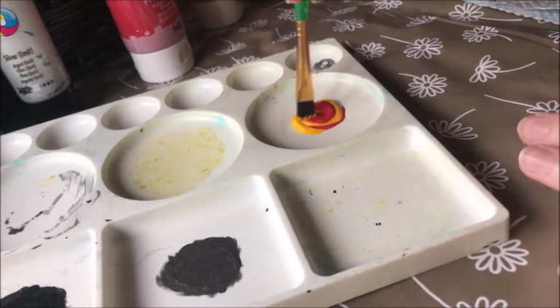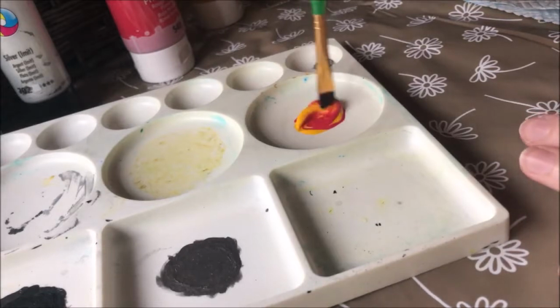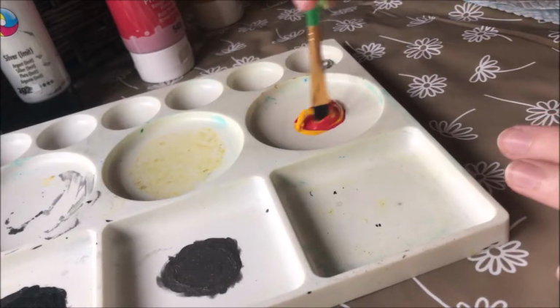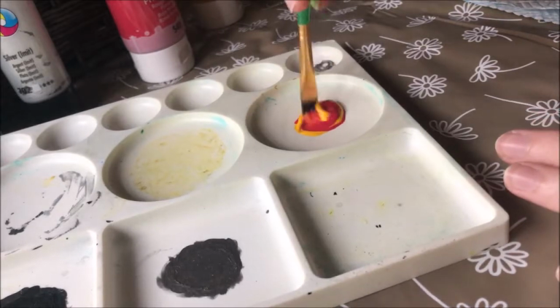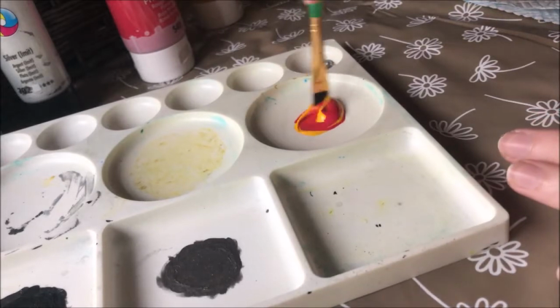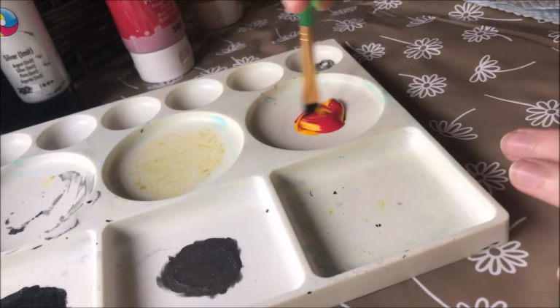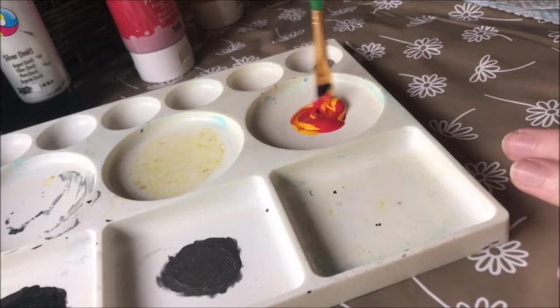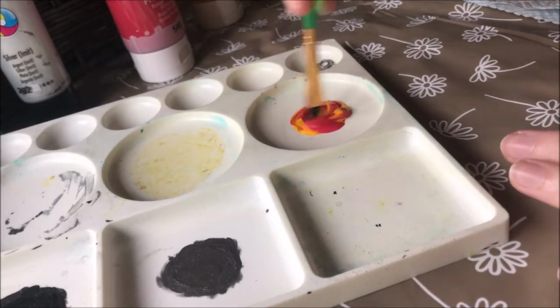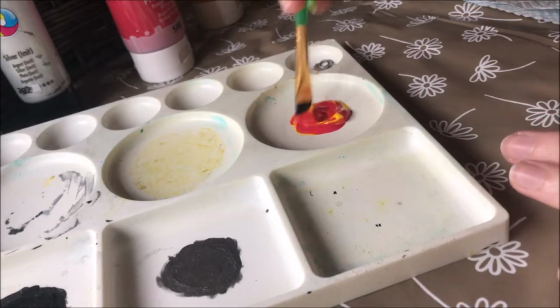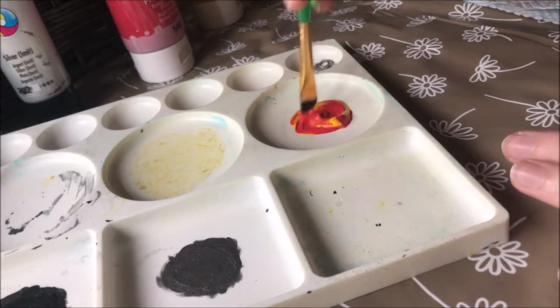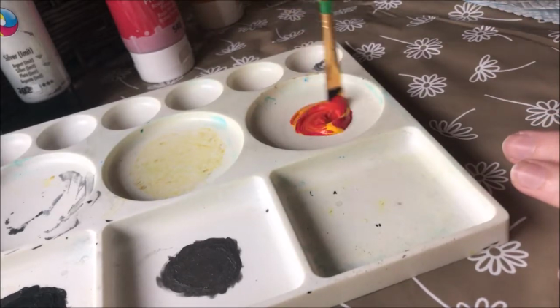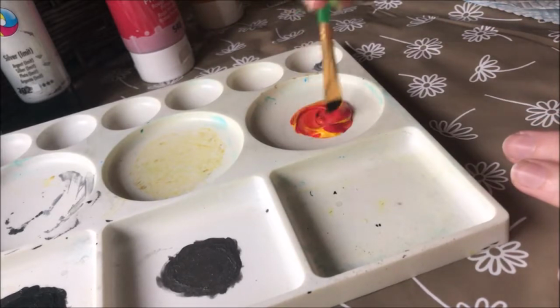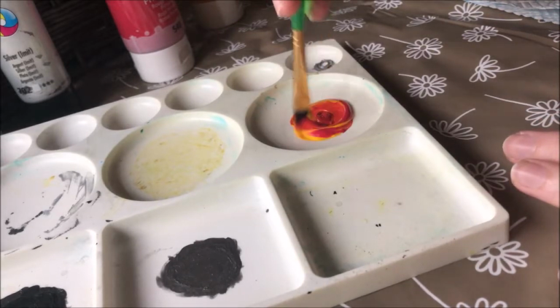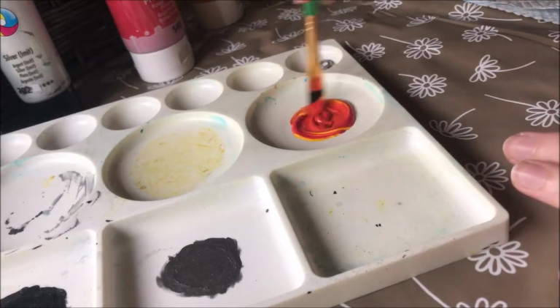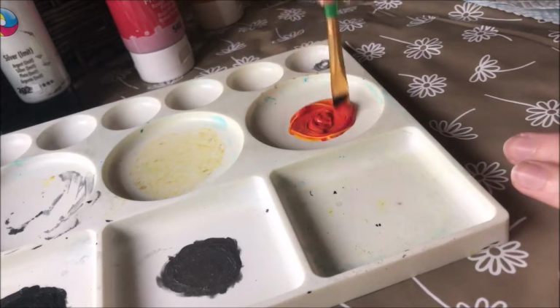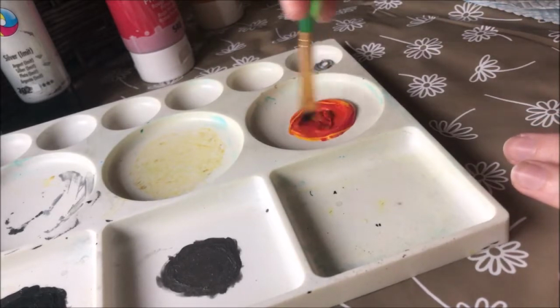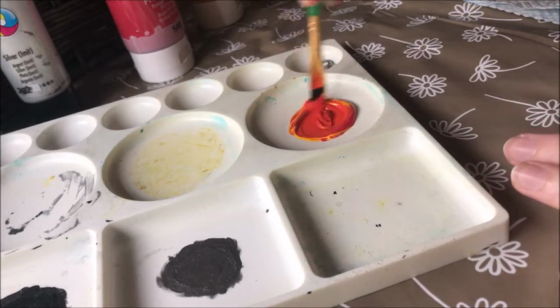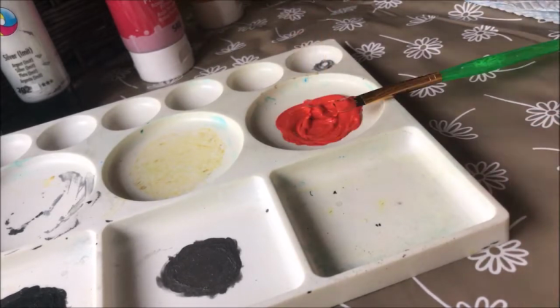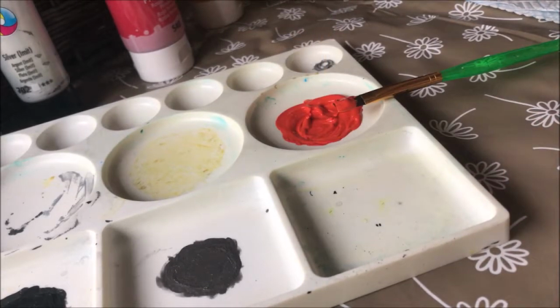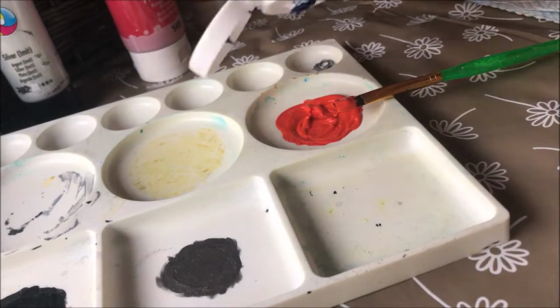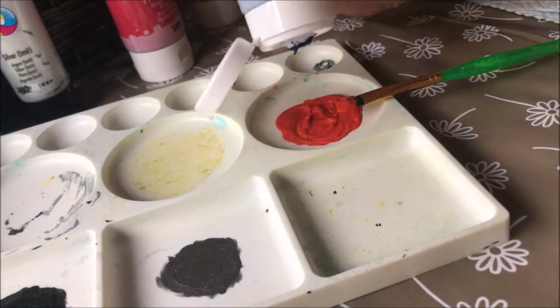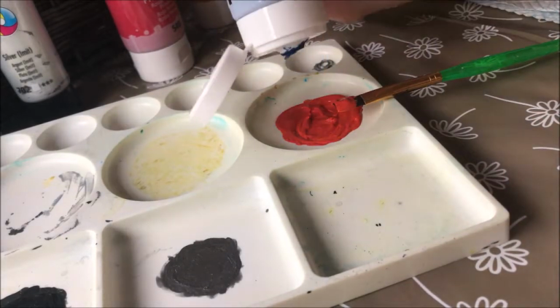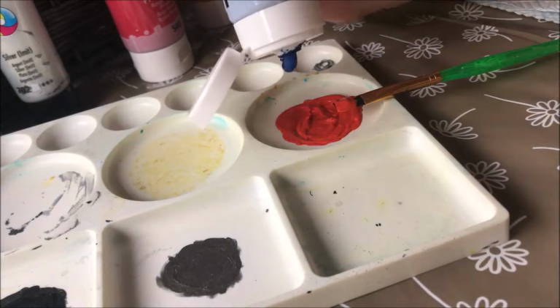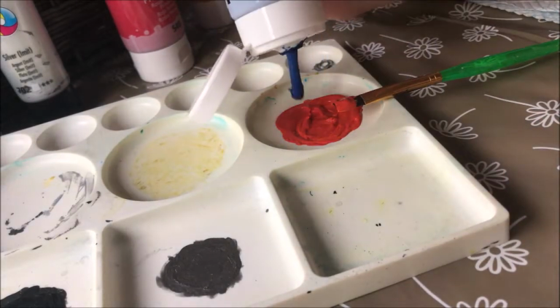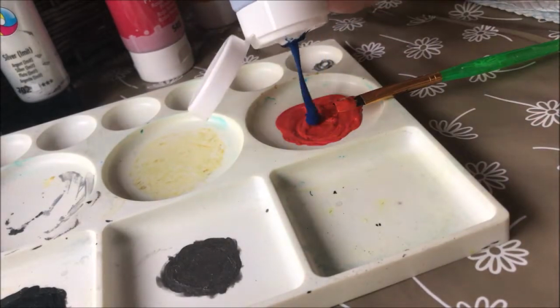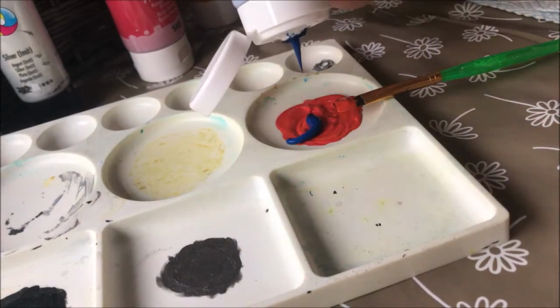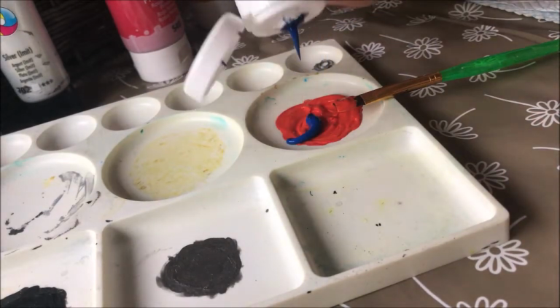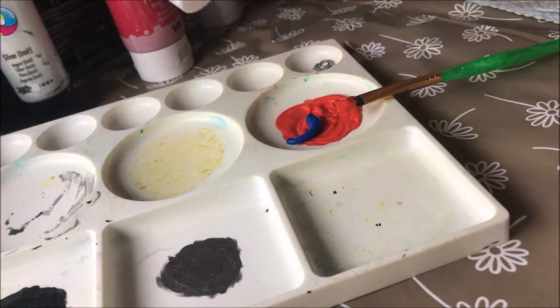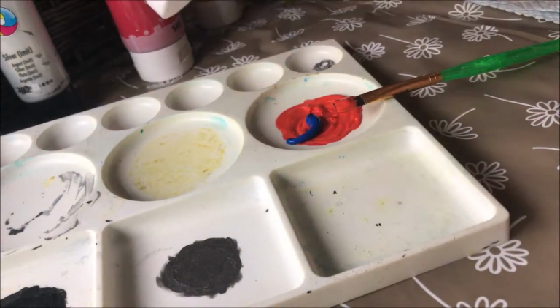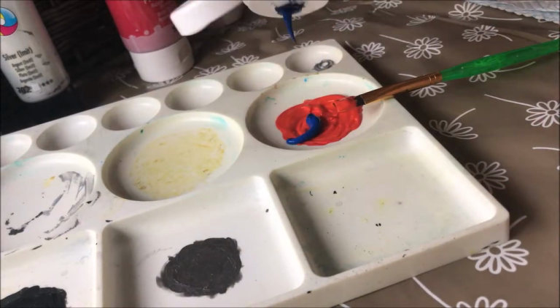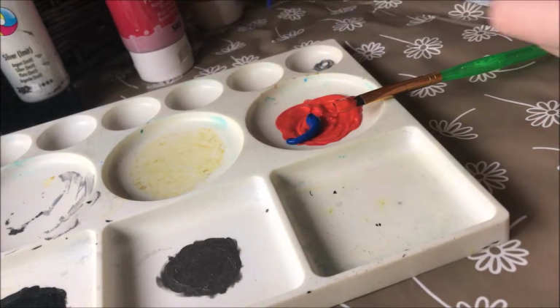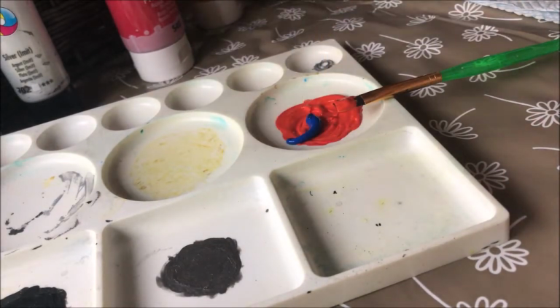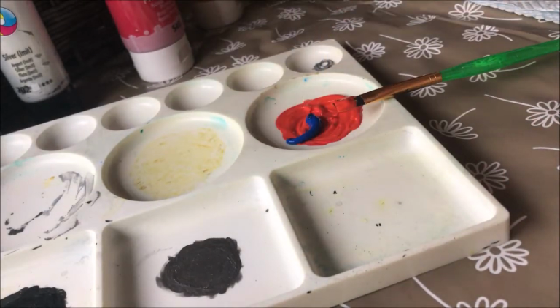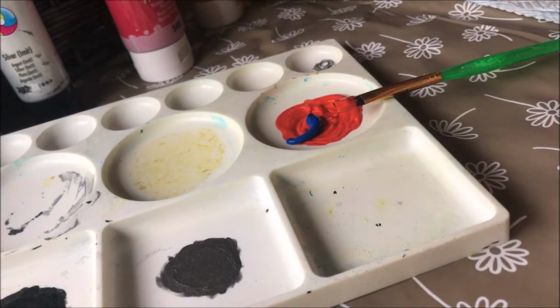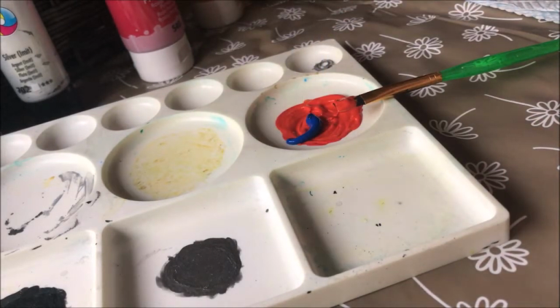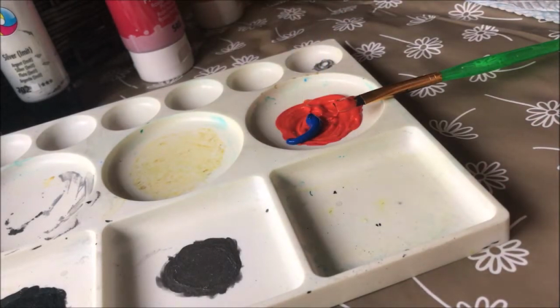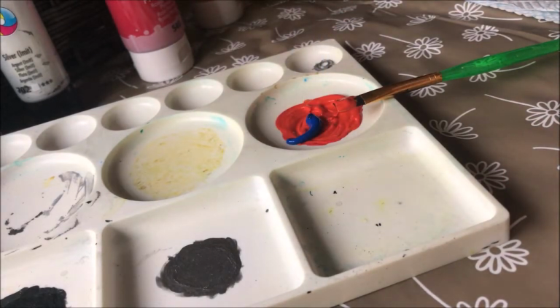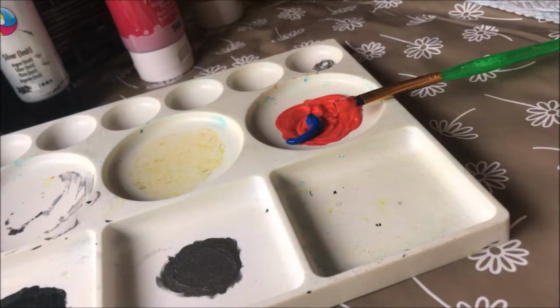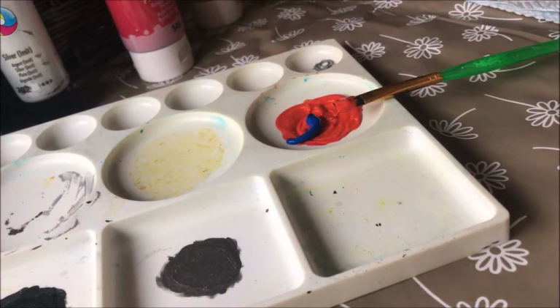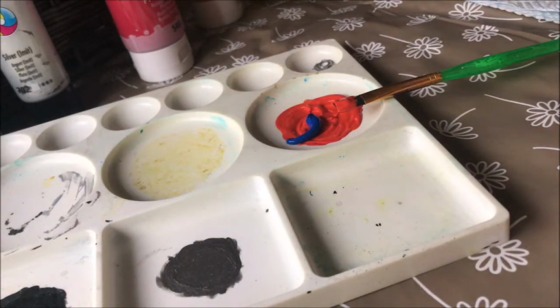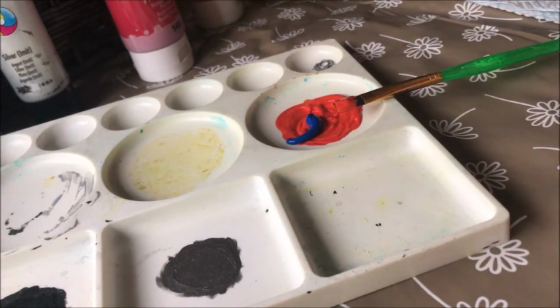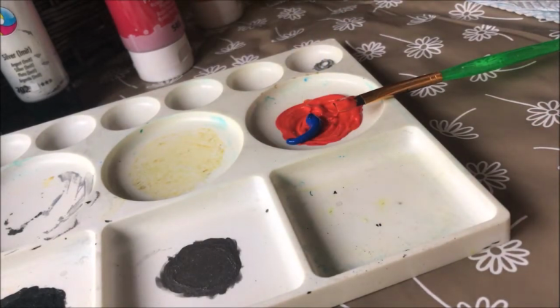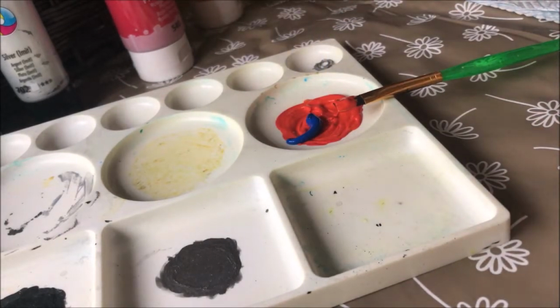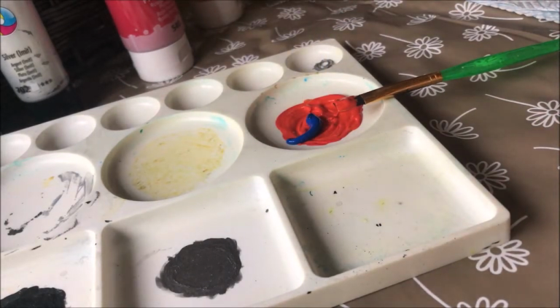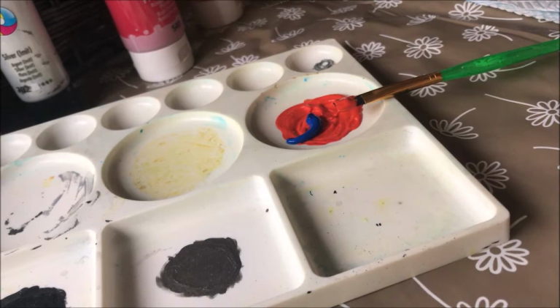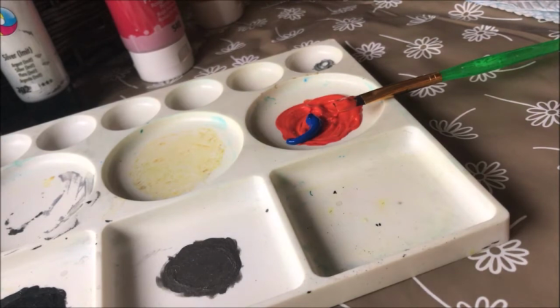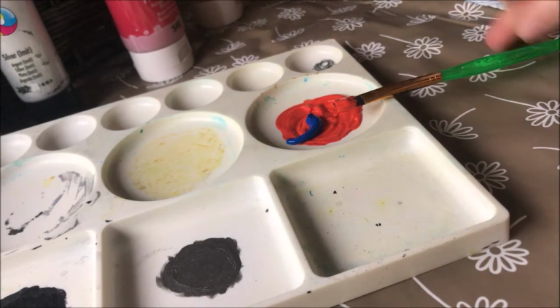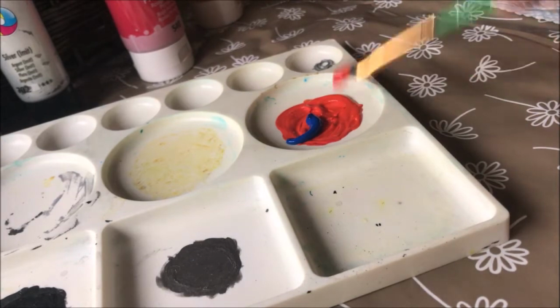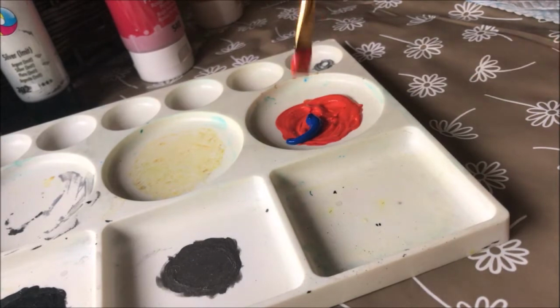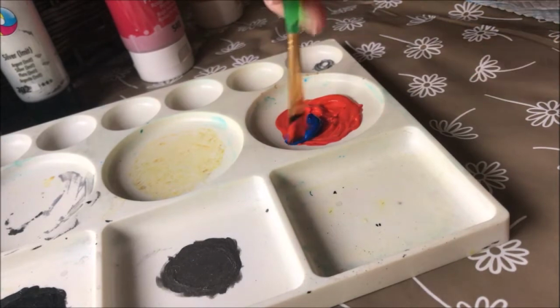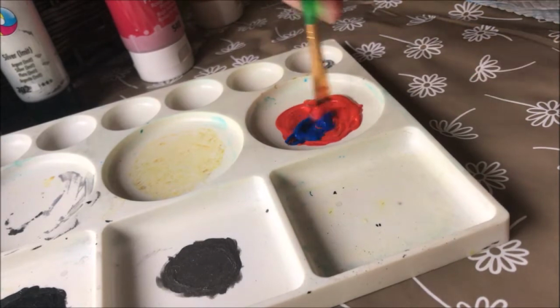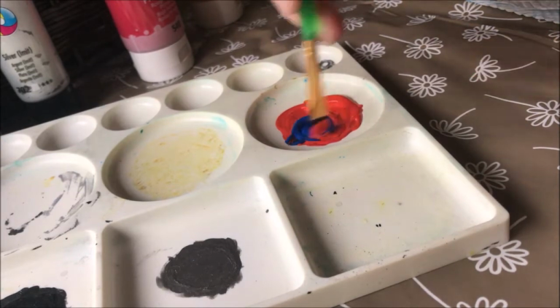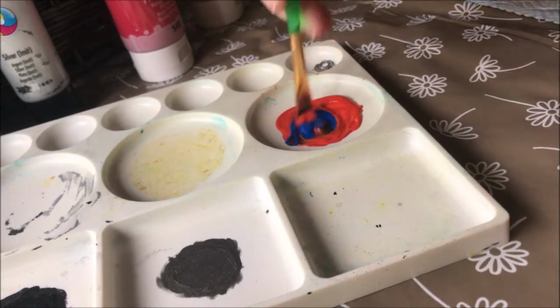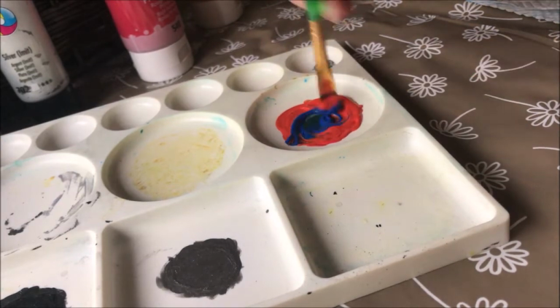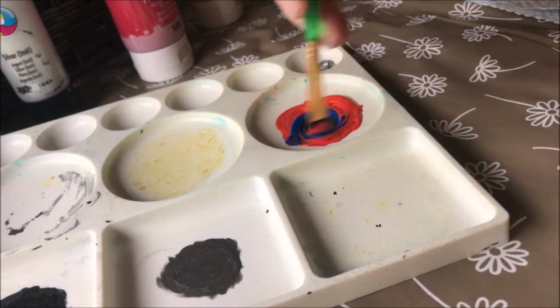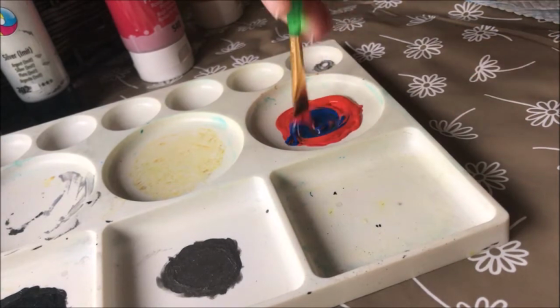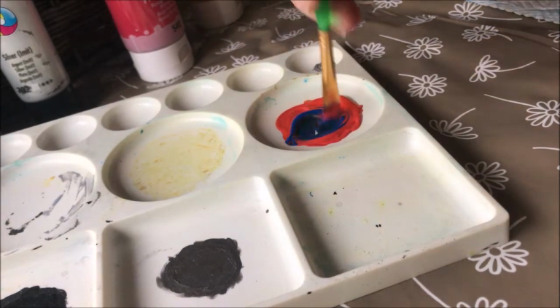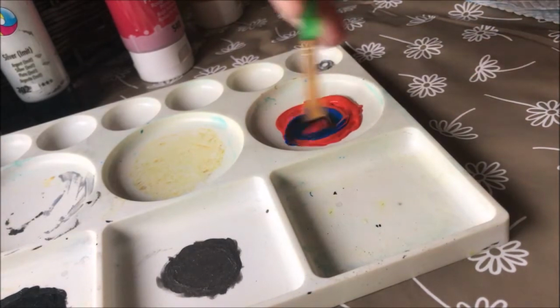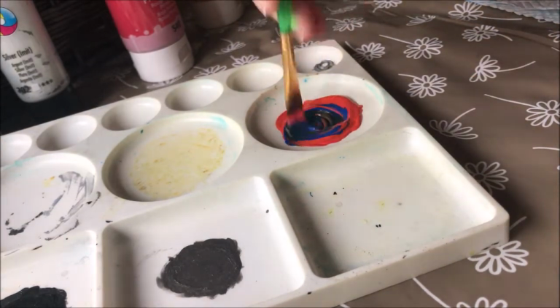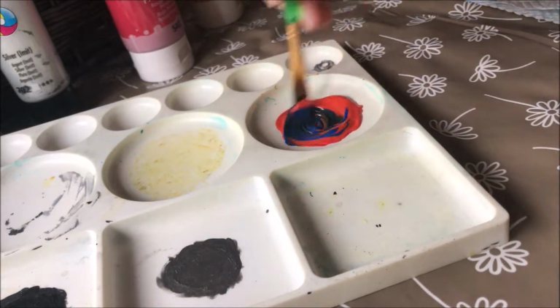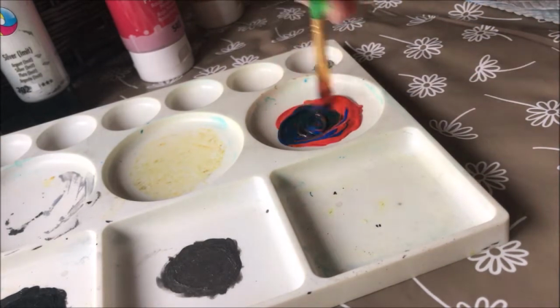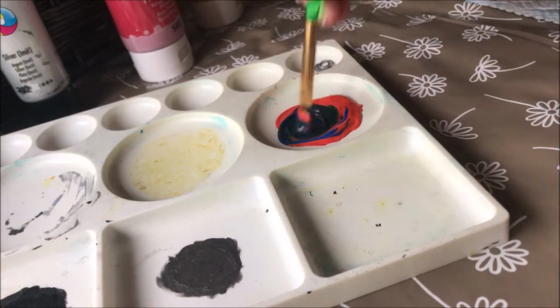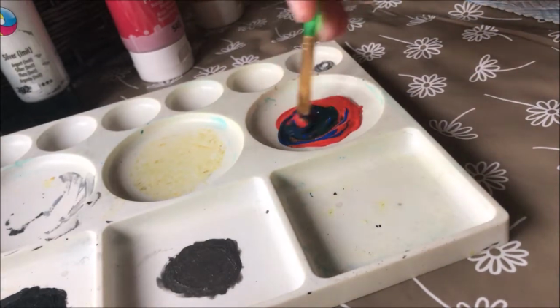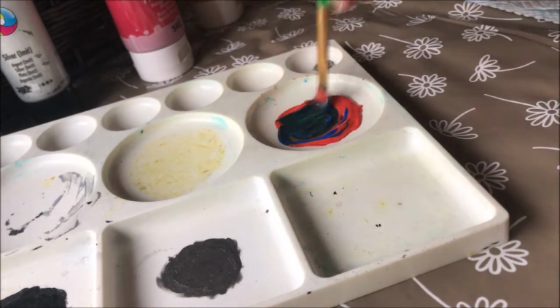Once it had dried for pretty much a whole day, I failed to mix the paints I had to make a brown or like a copper colour.